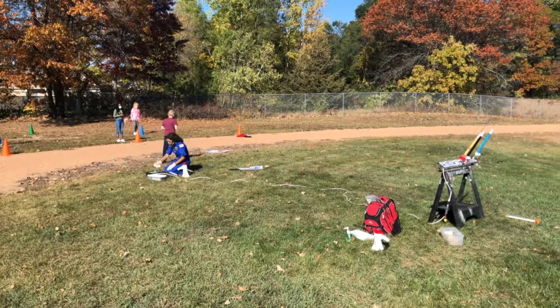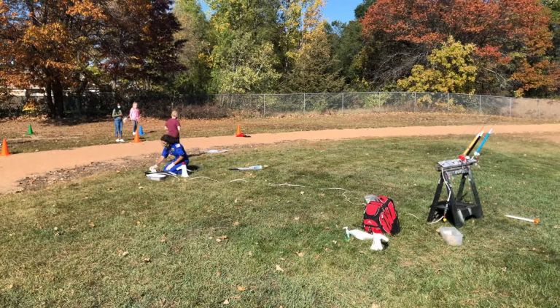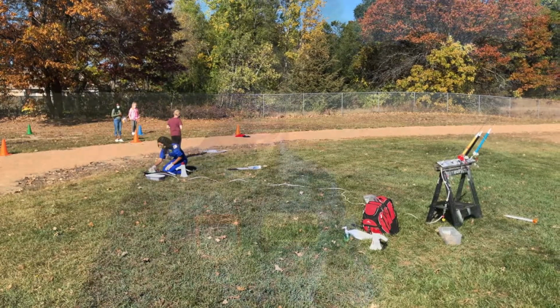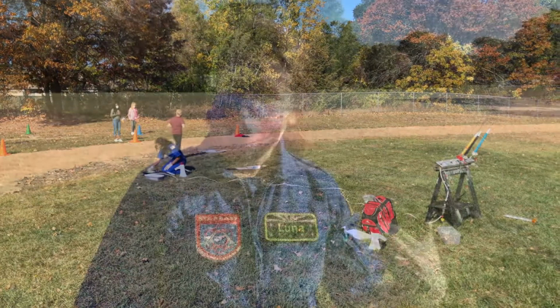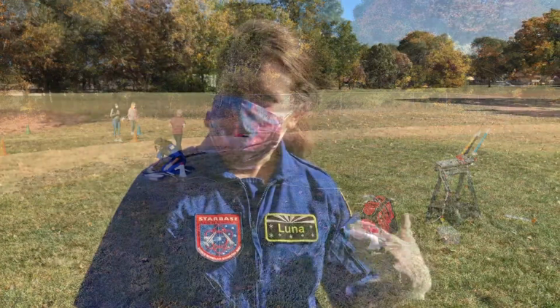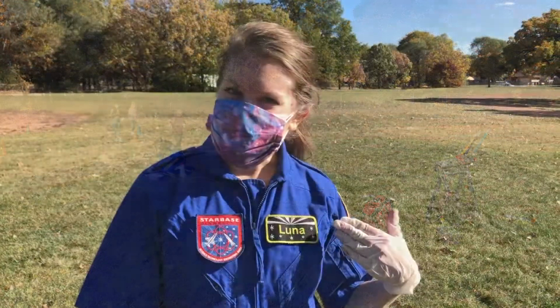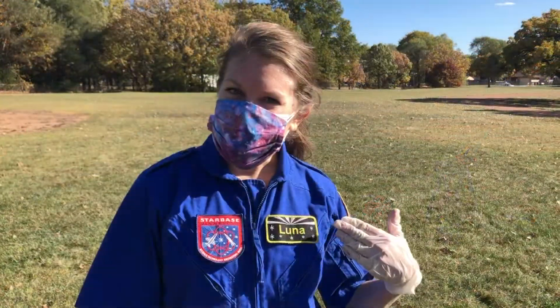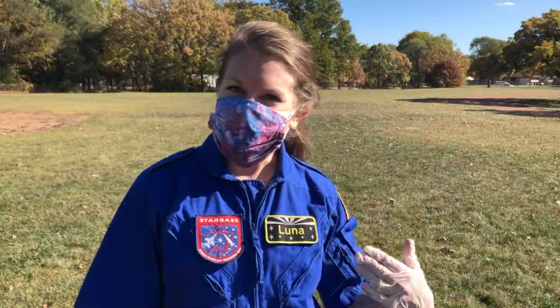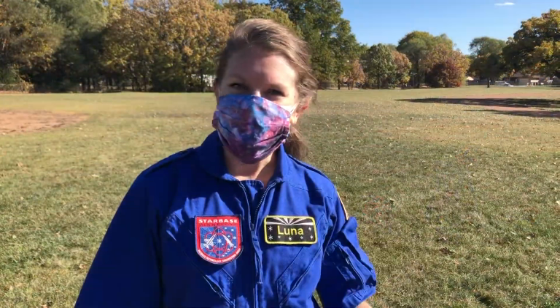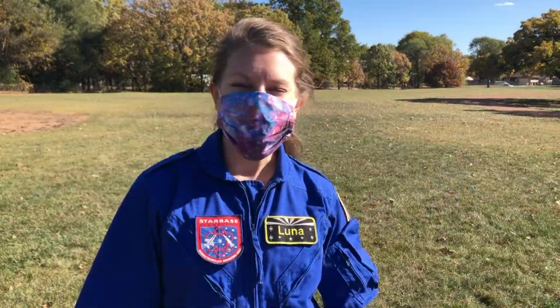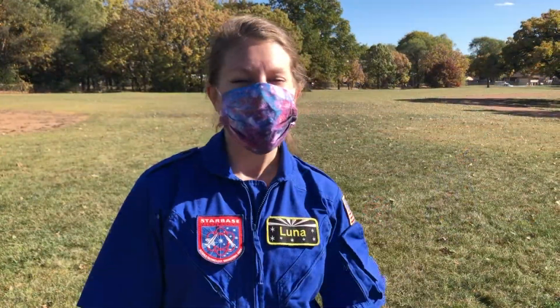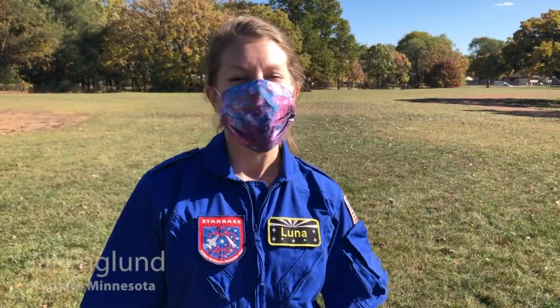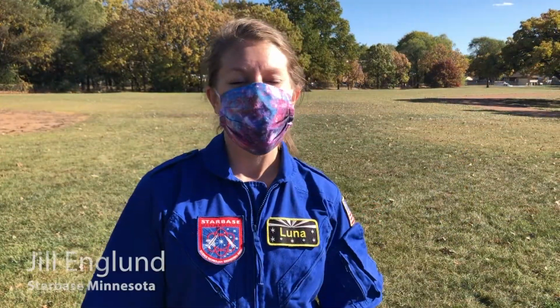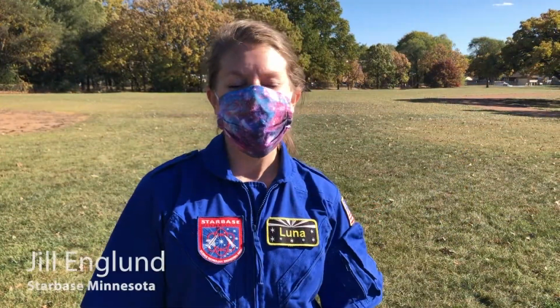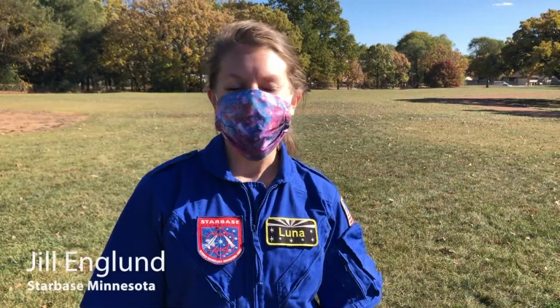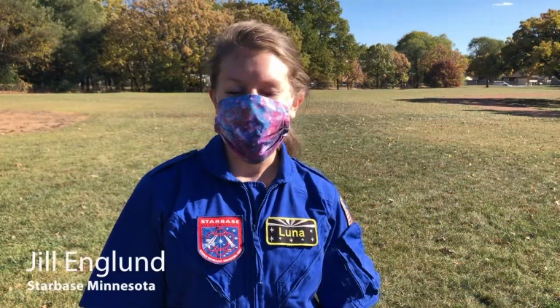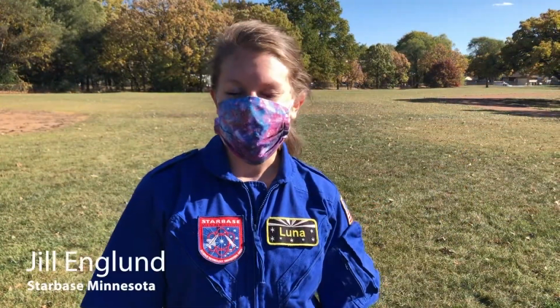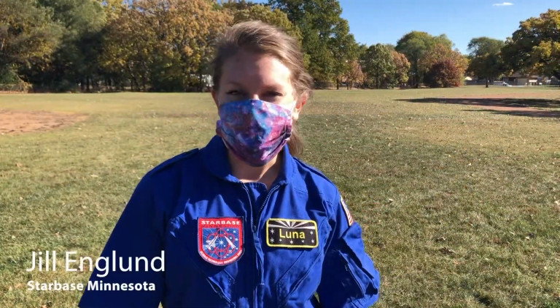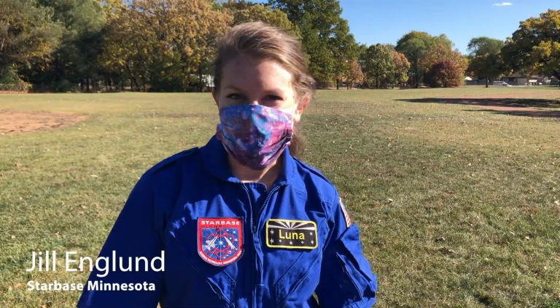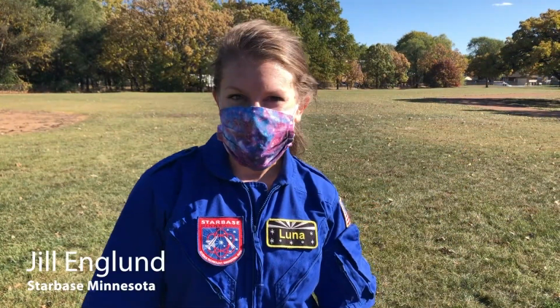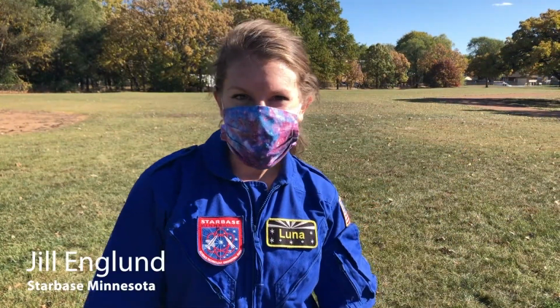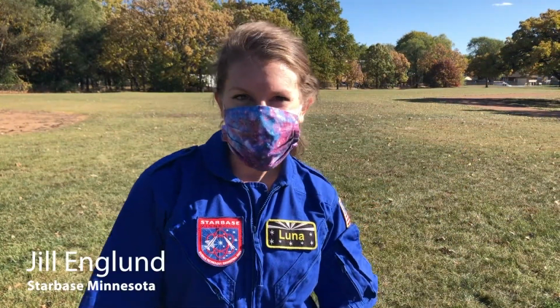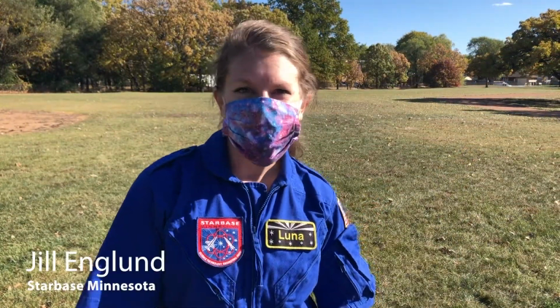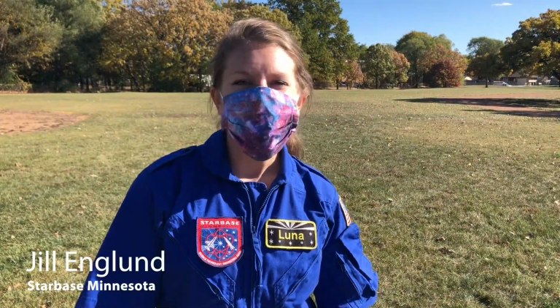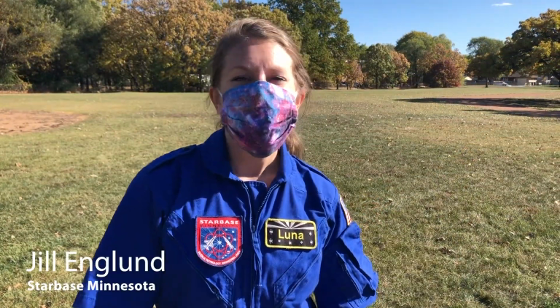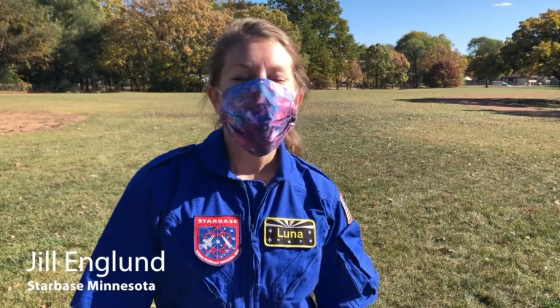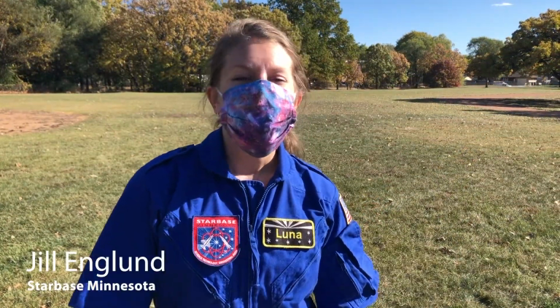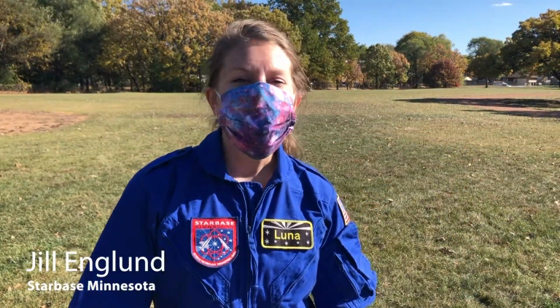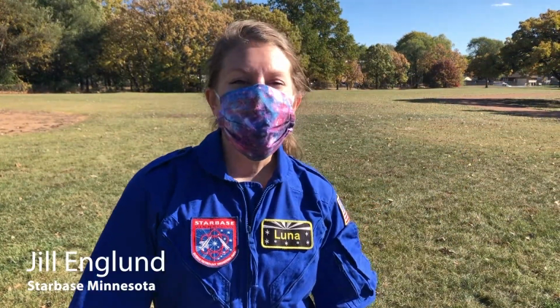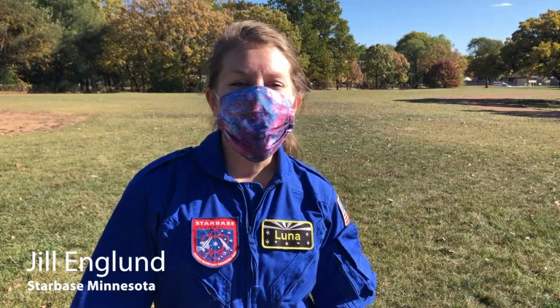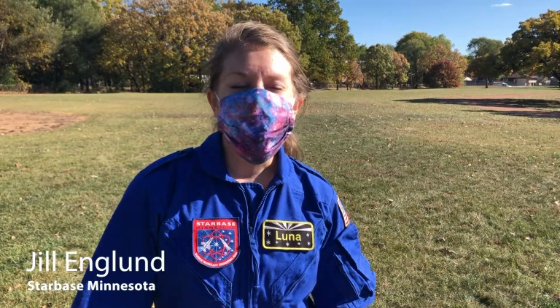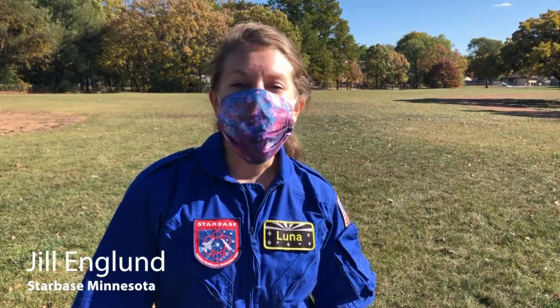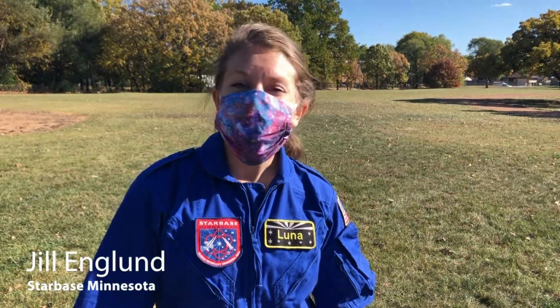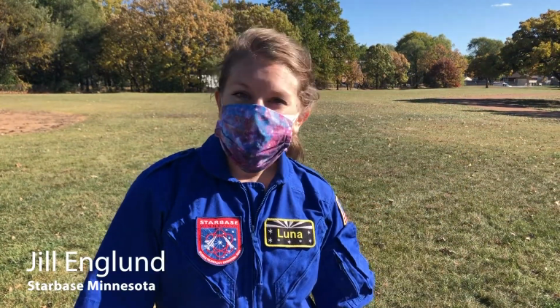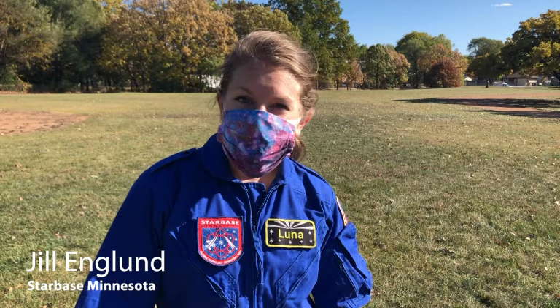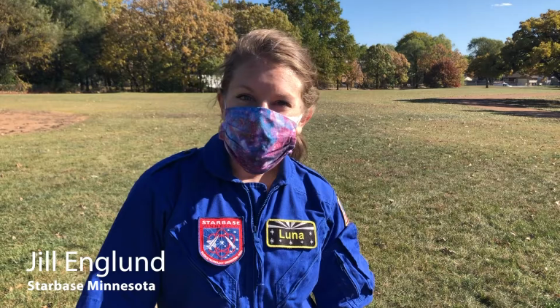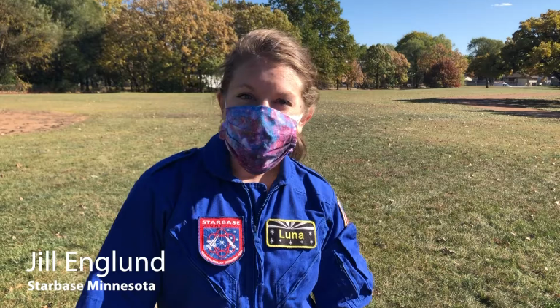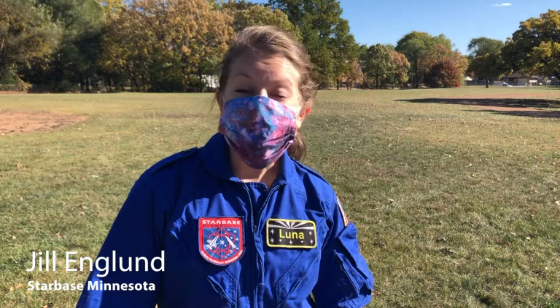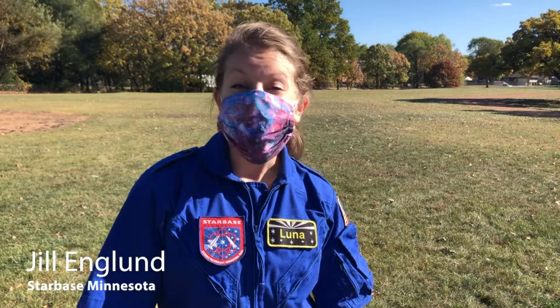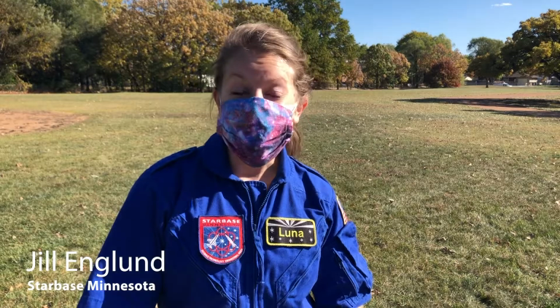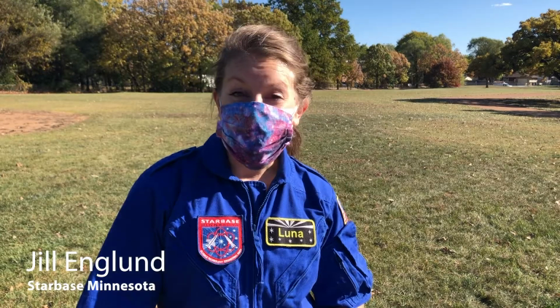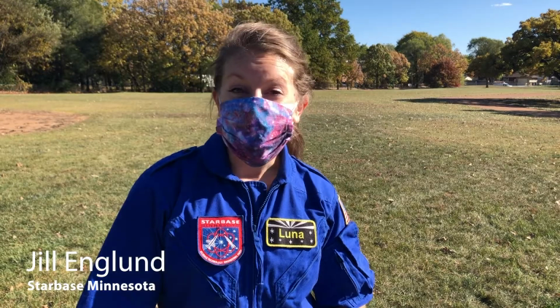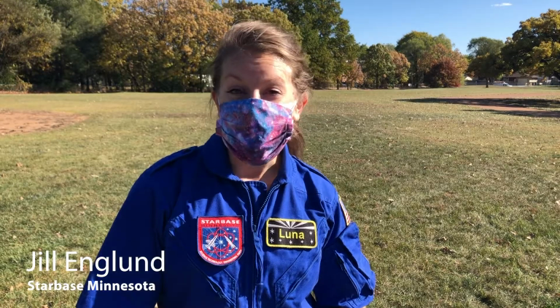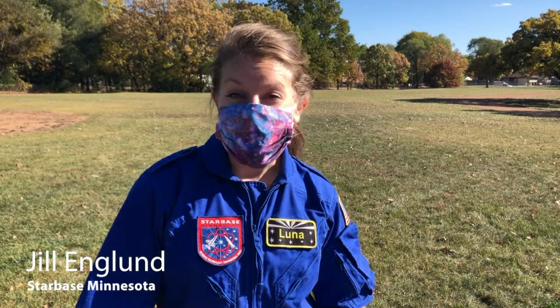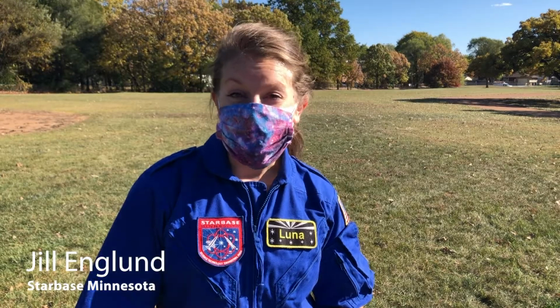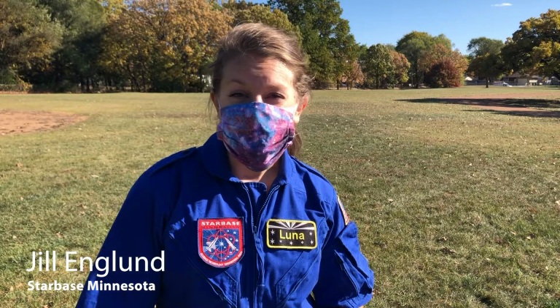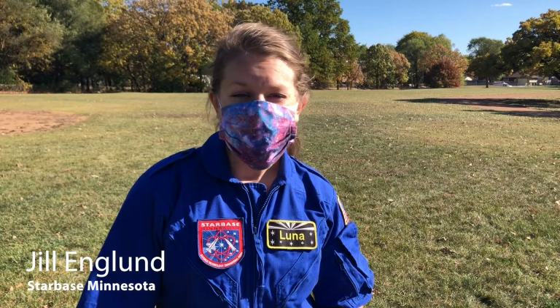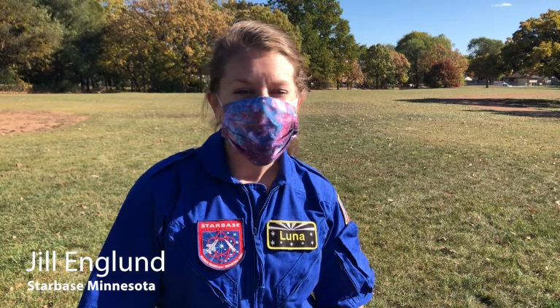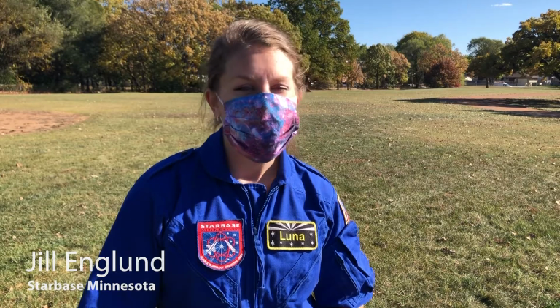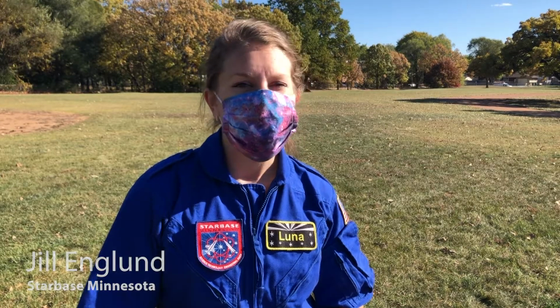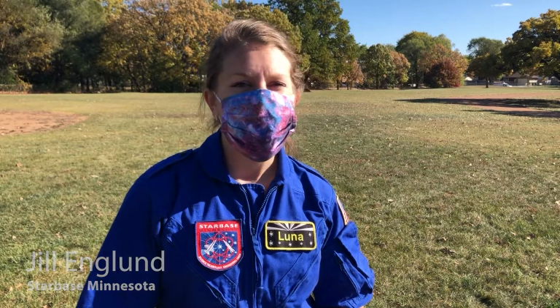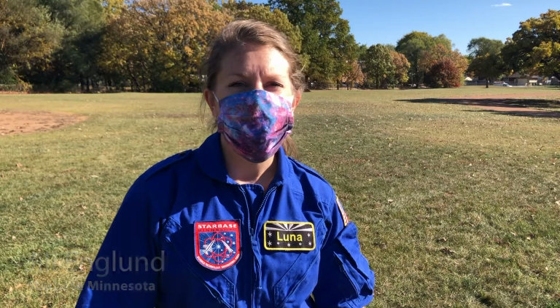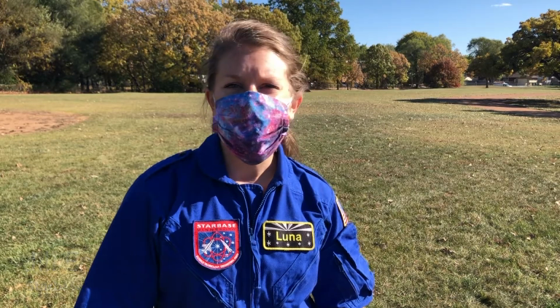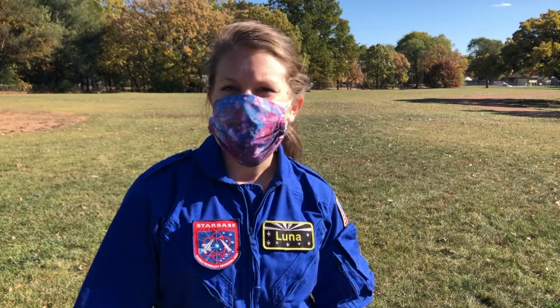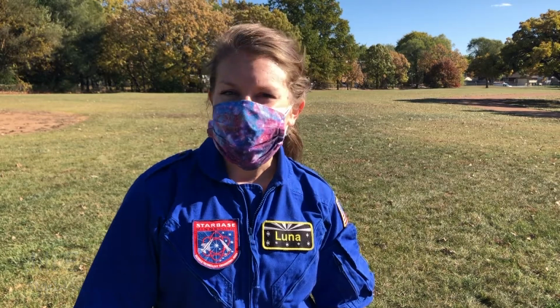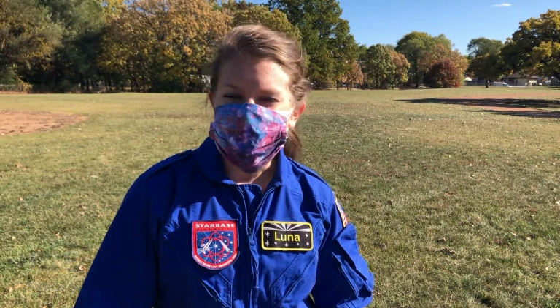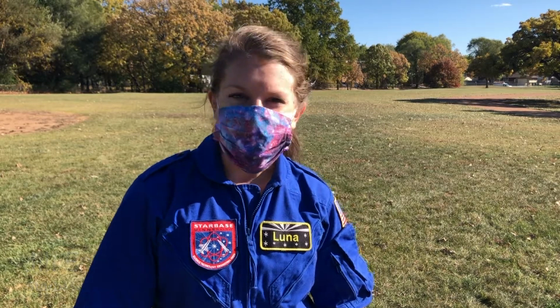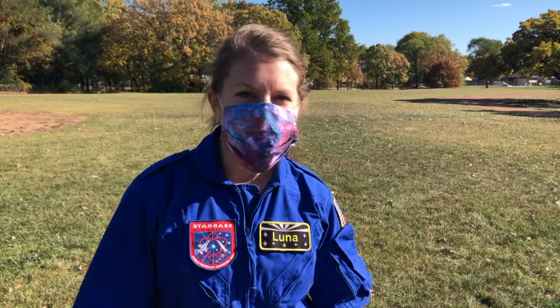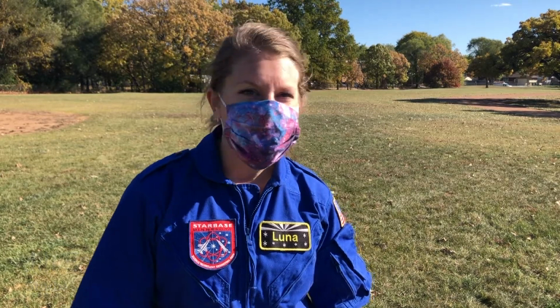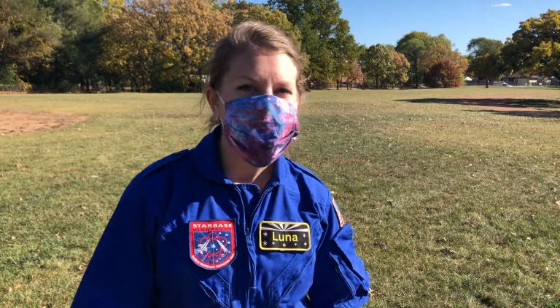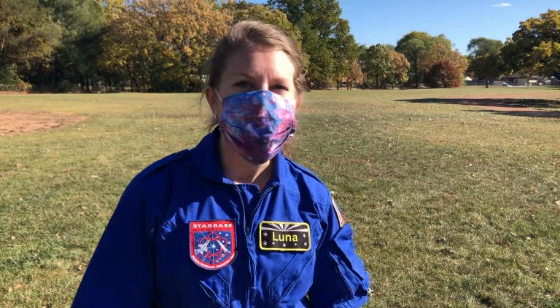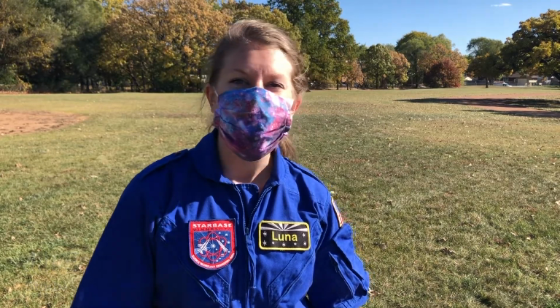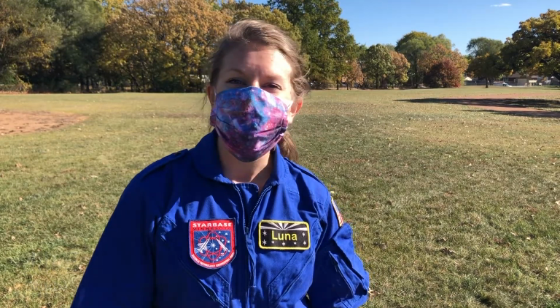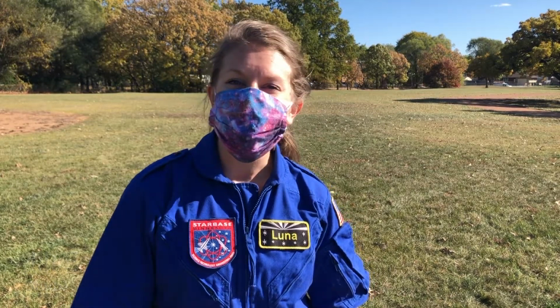I'm Luna and I teach at Starbase. We teach an immersive STEM curriculum. It all meets Minnesota standards.